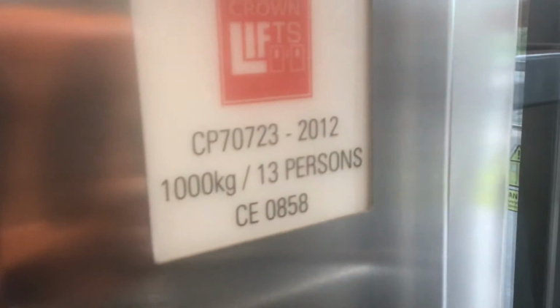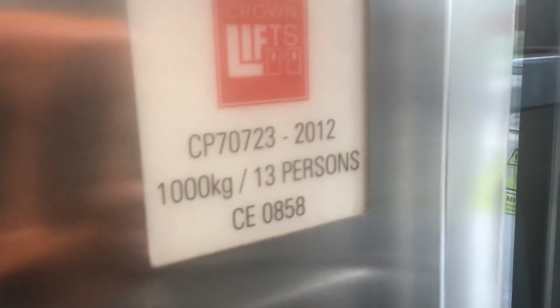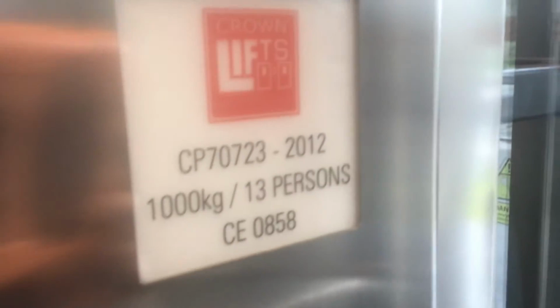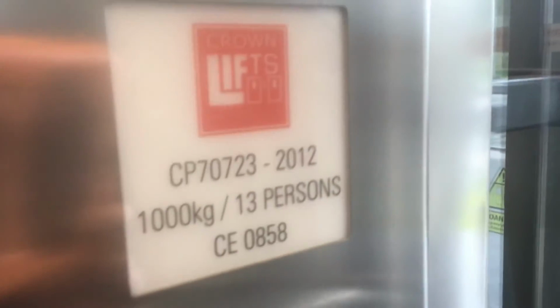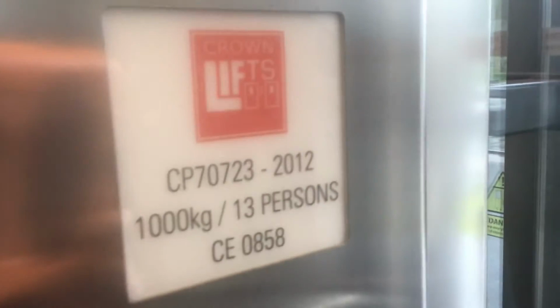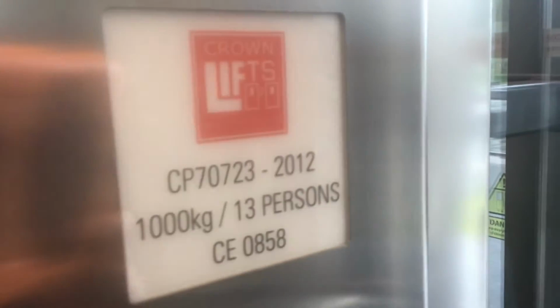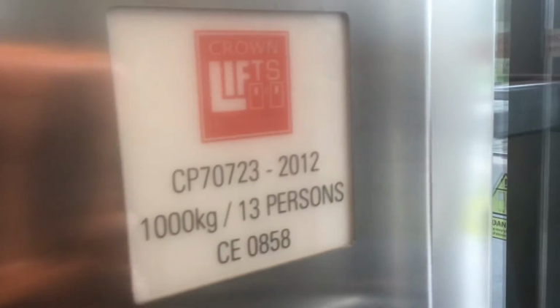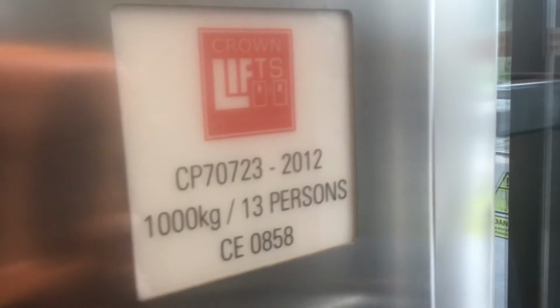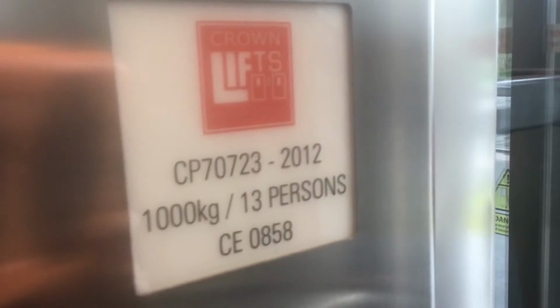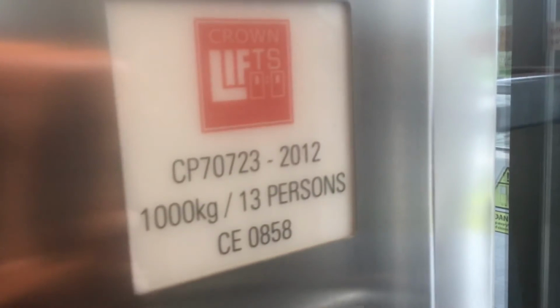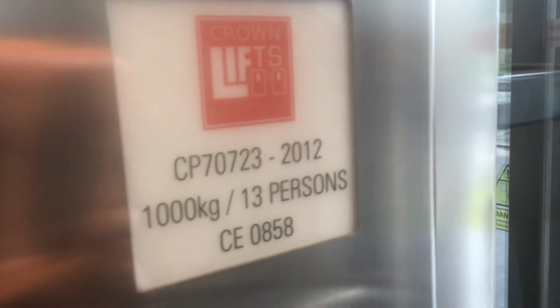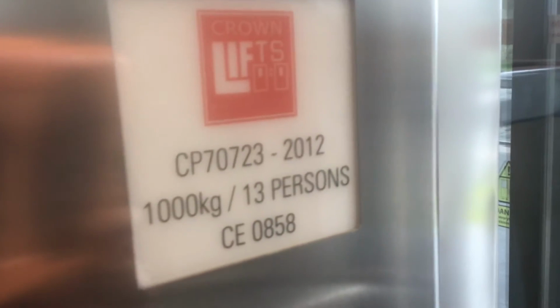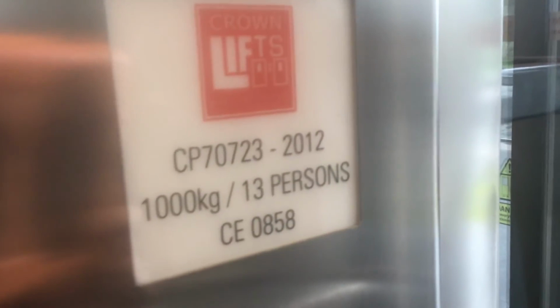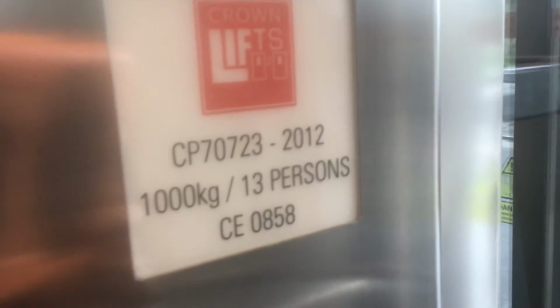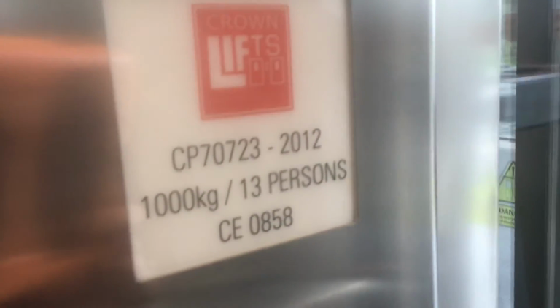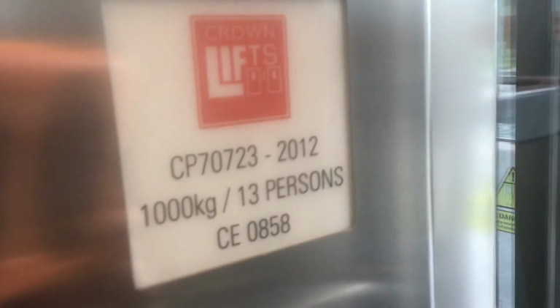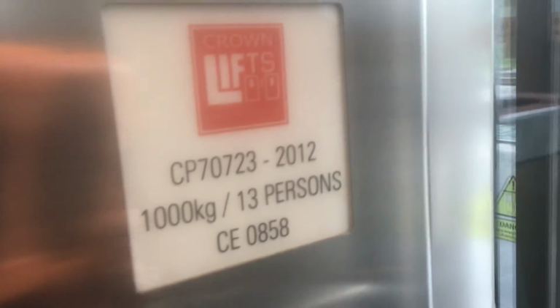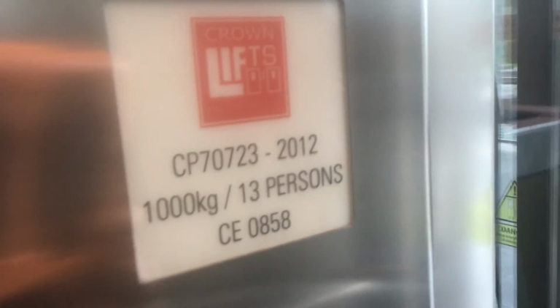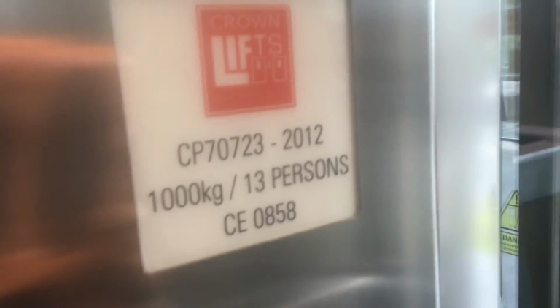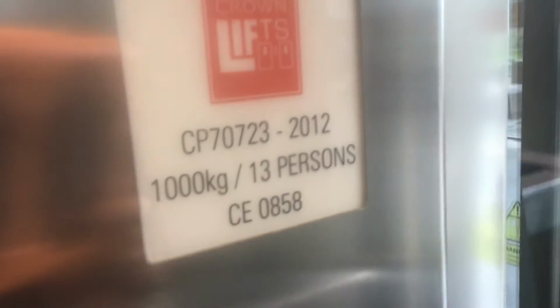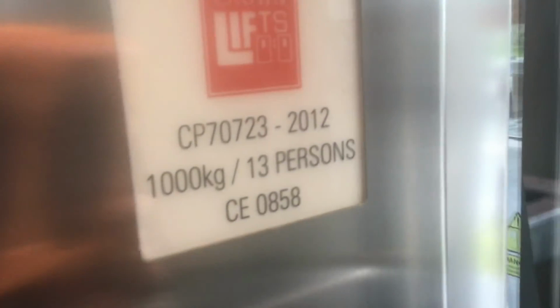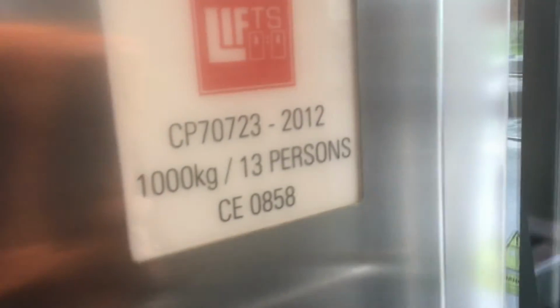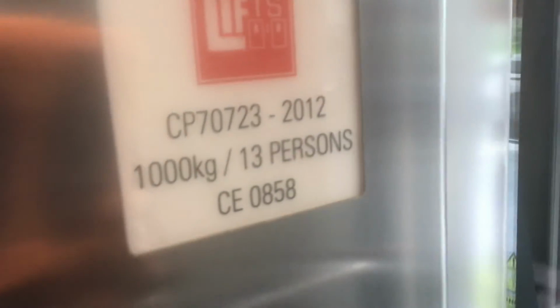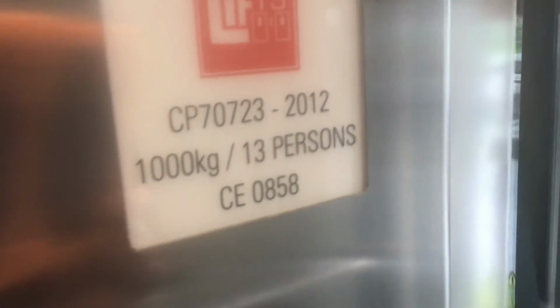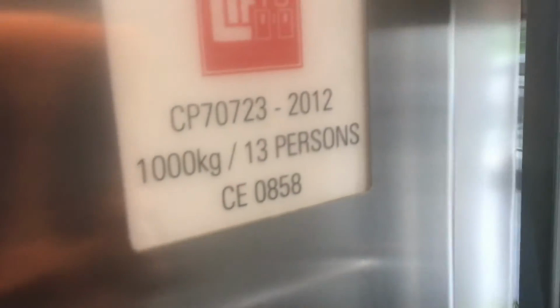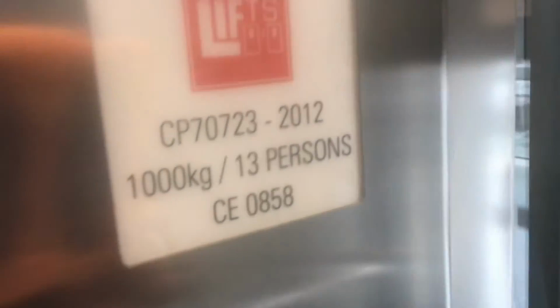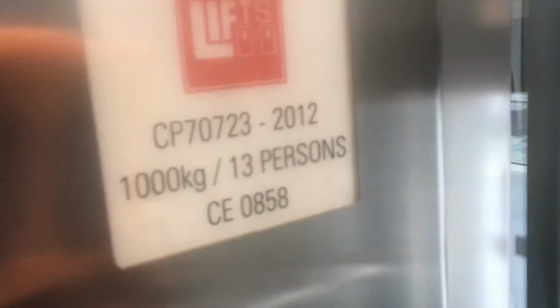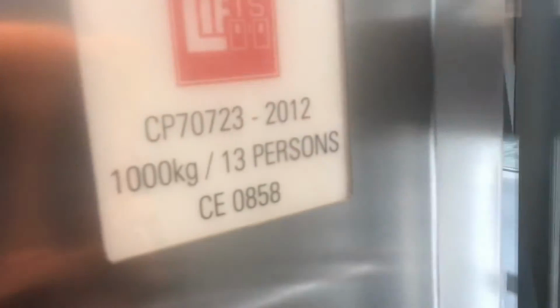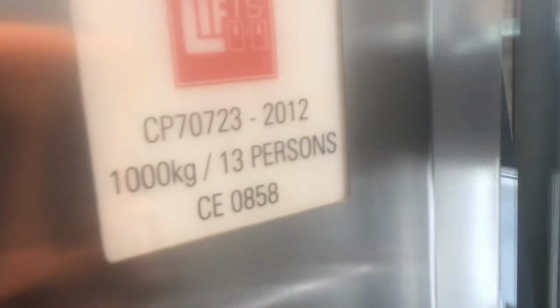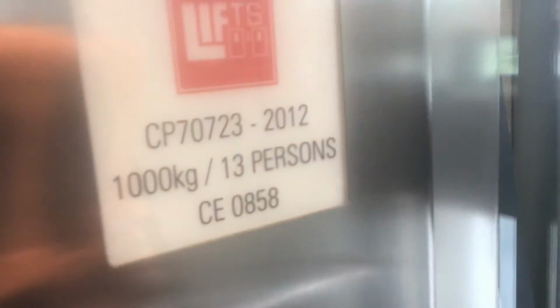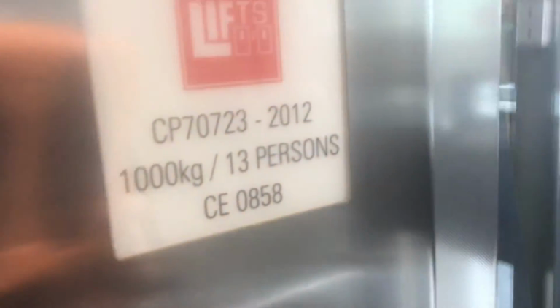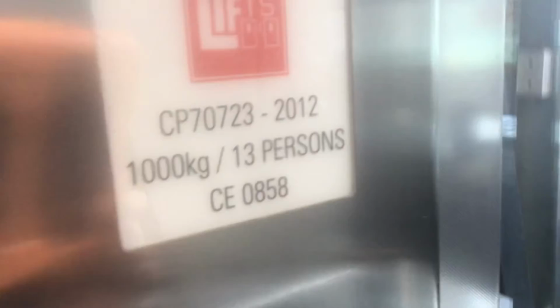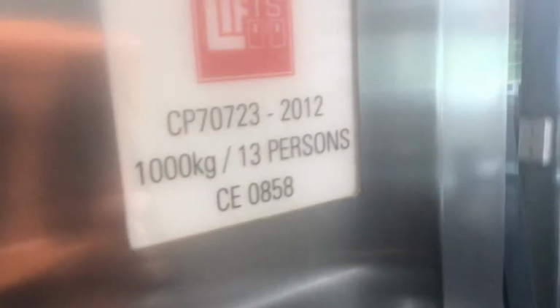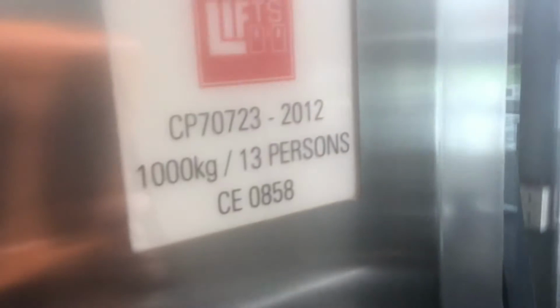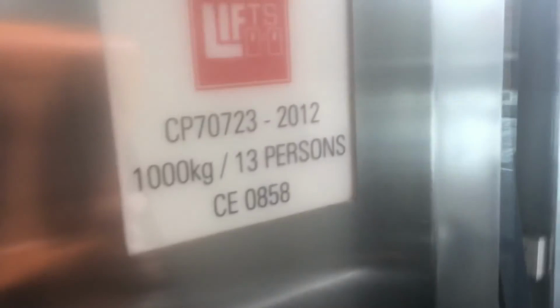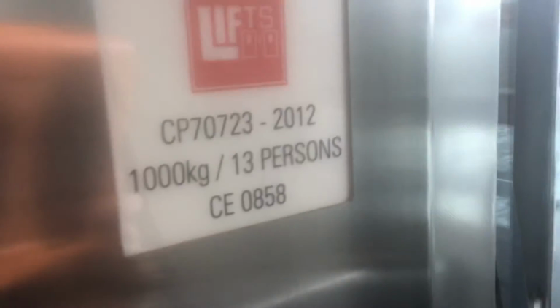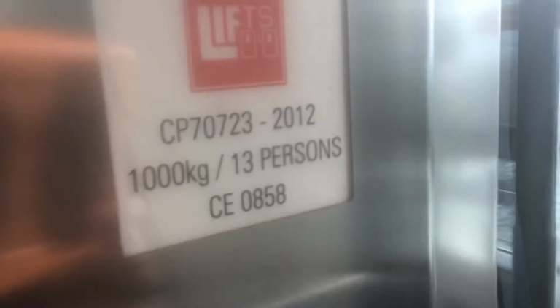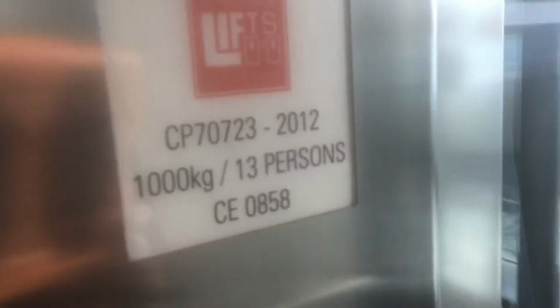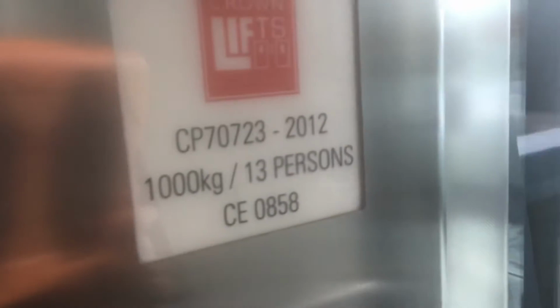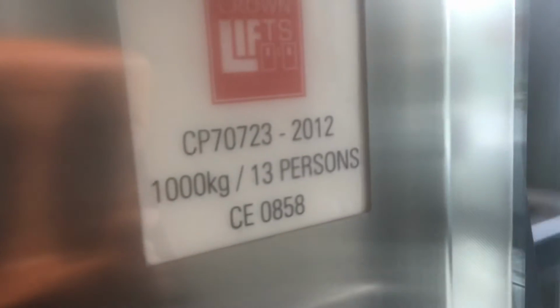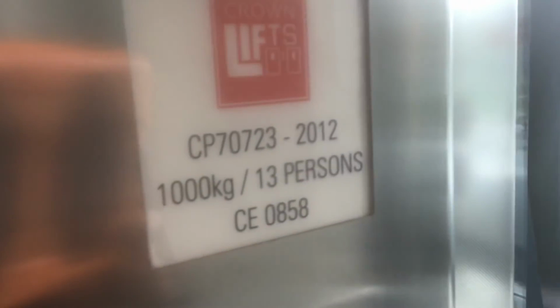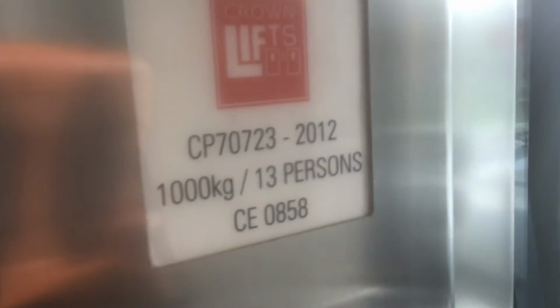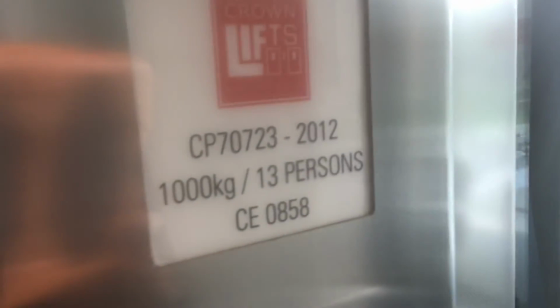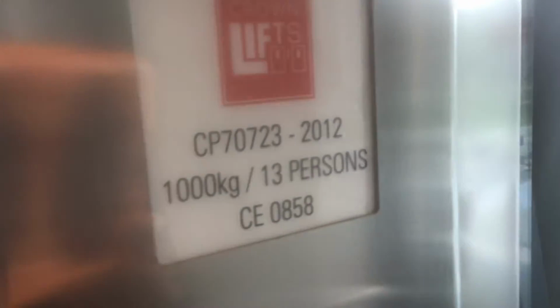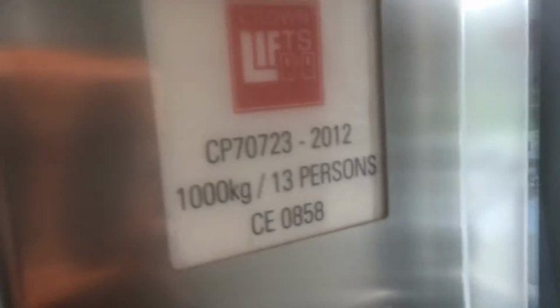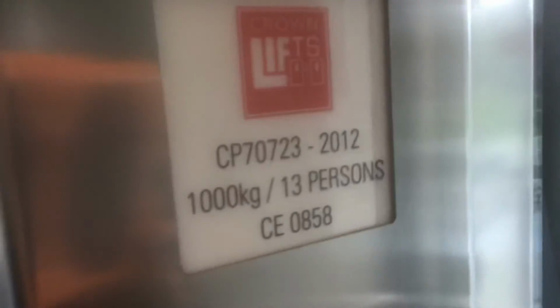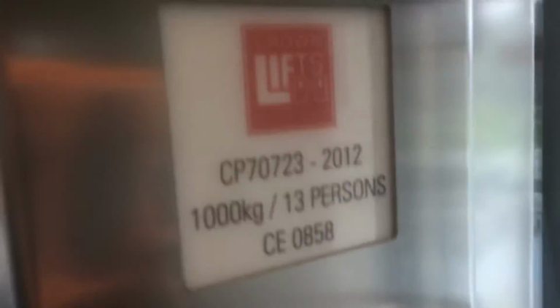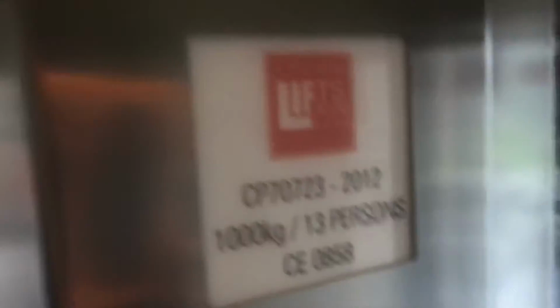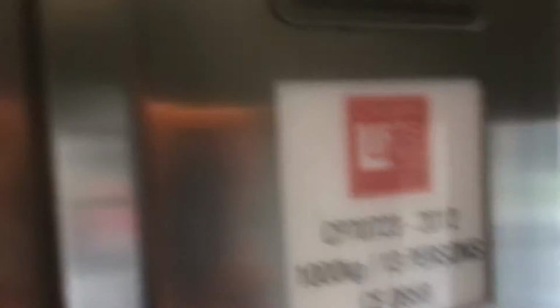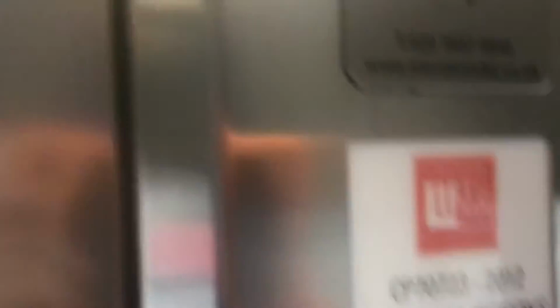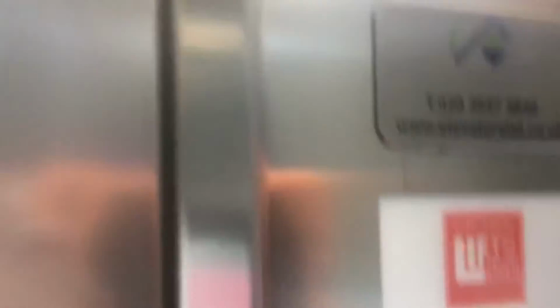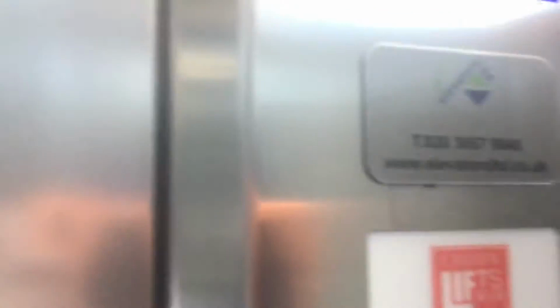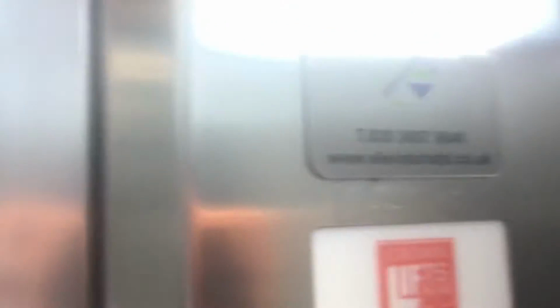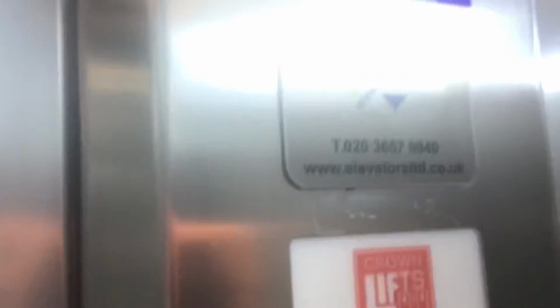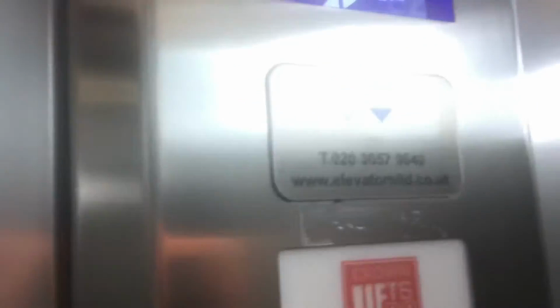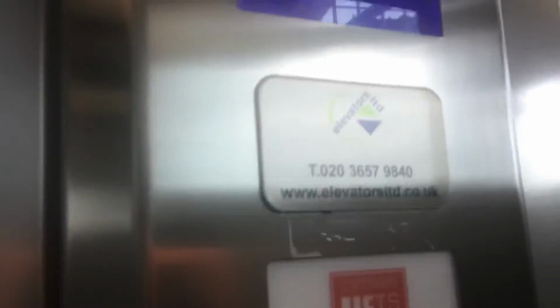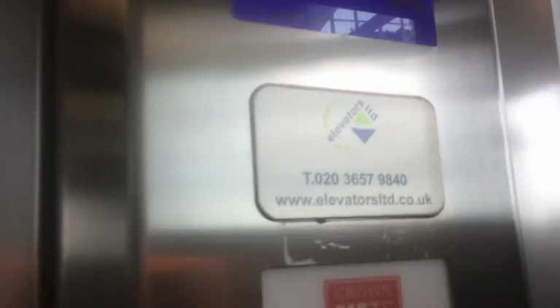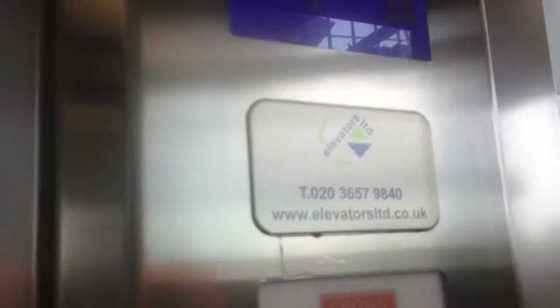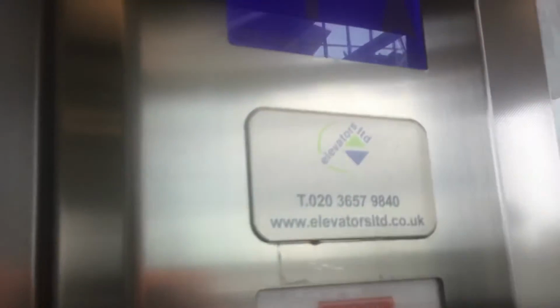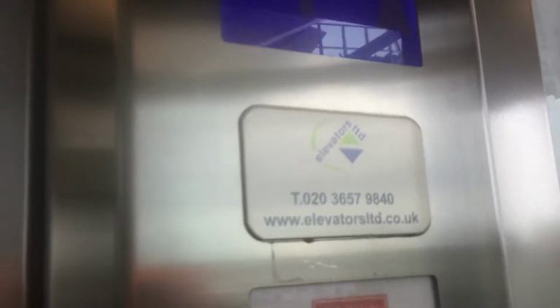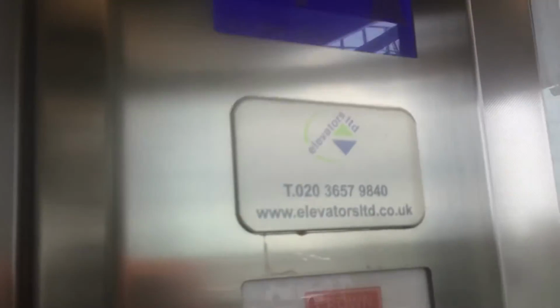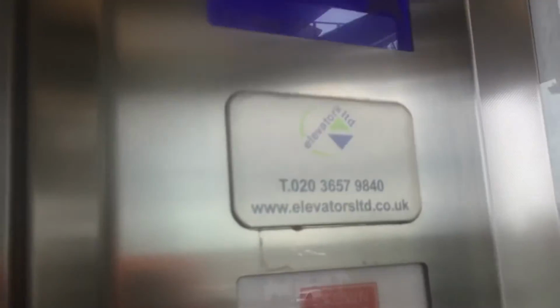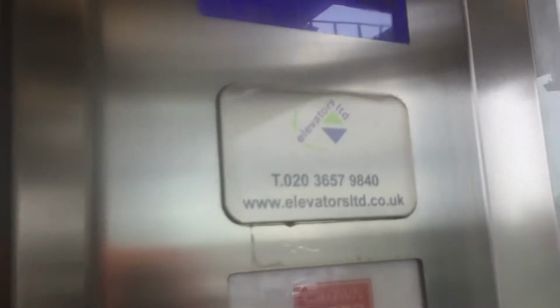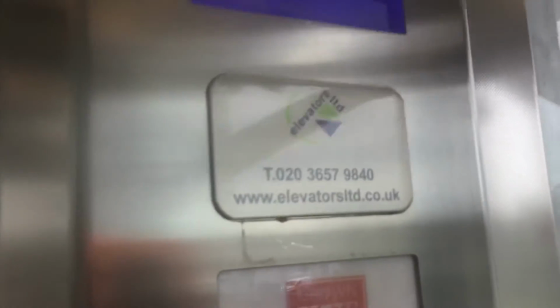Oh wait, it's a Crown lift. Capacity: 1,000 kilograms, 13 persons. Built in 2012. It's a generic lift, it's made by Crown.